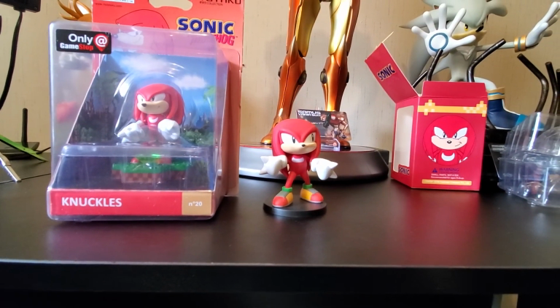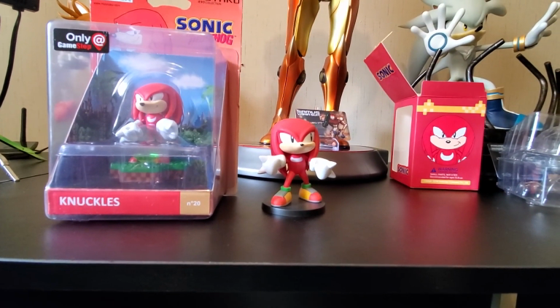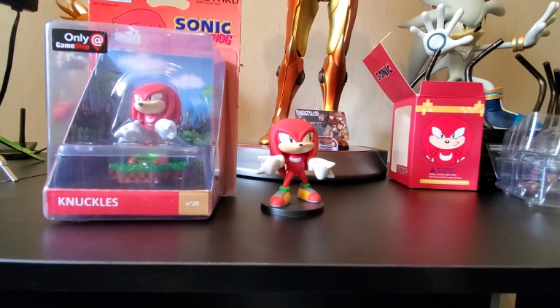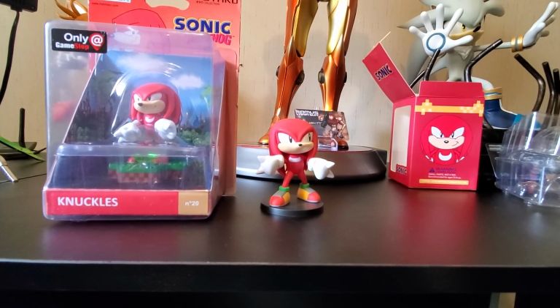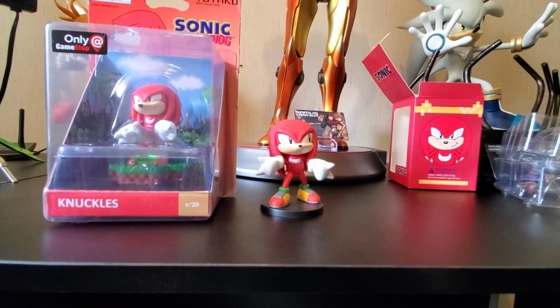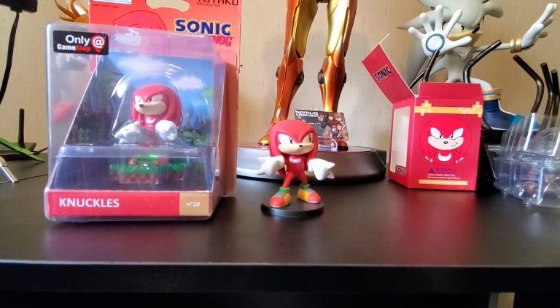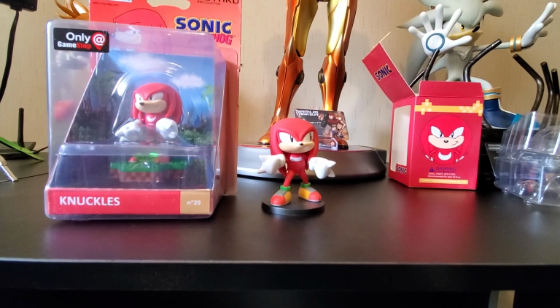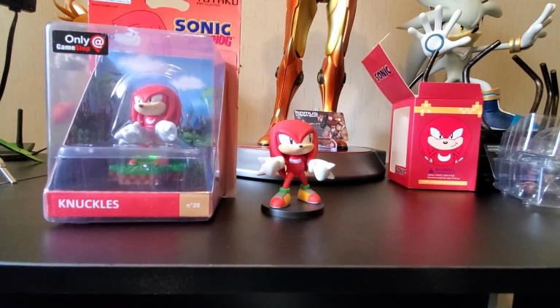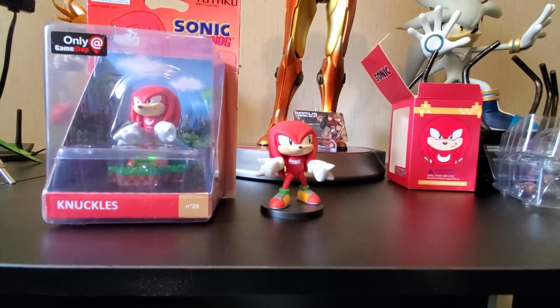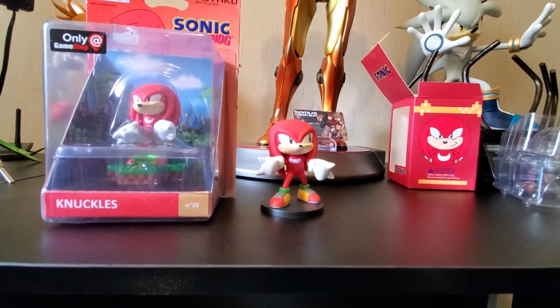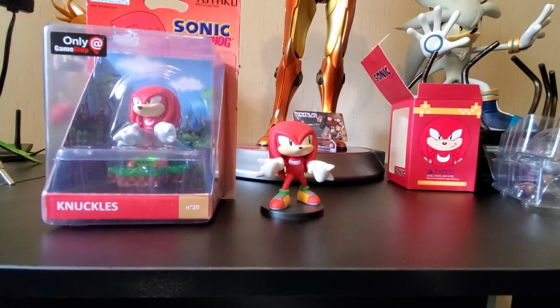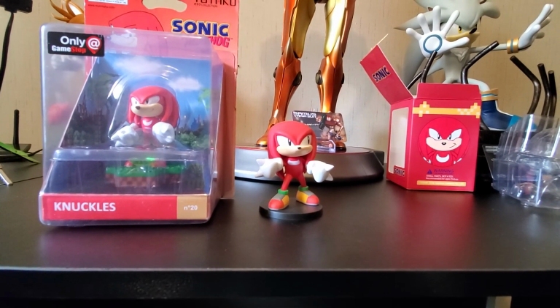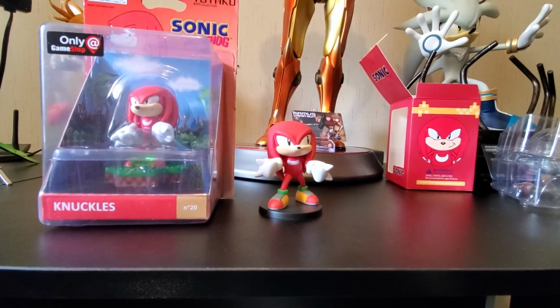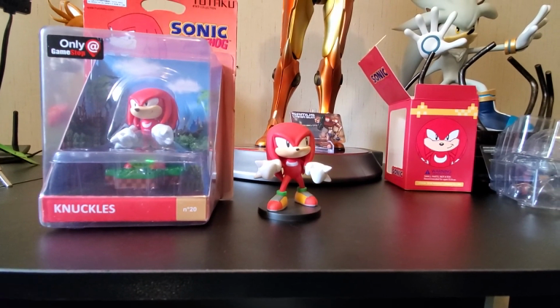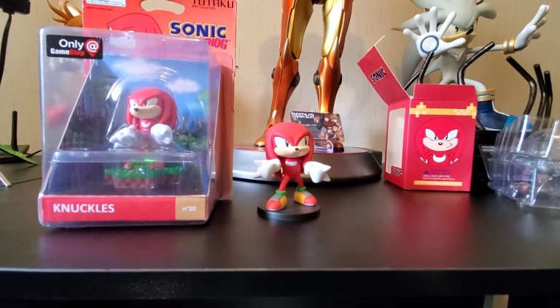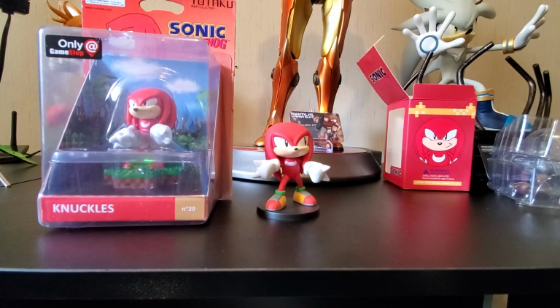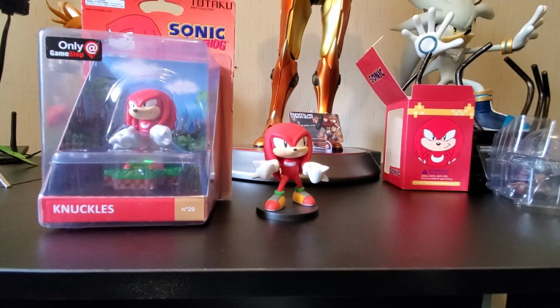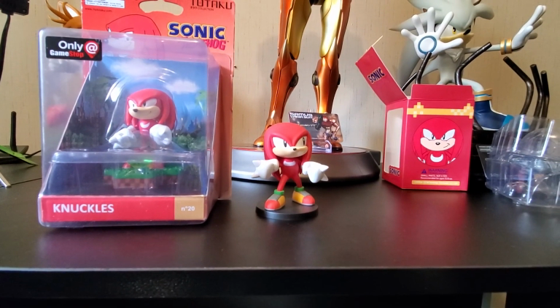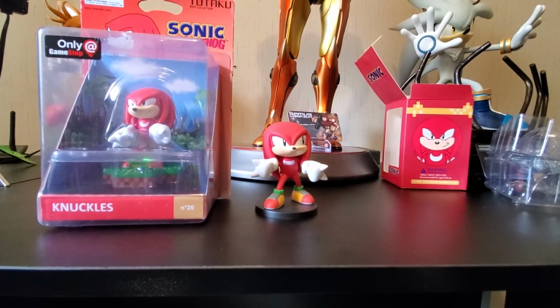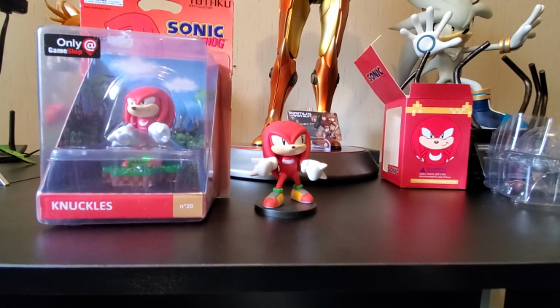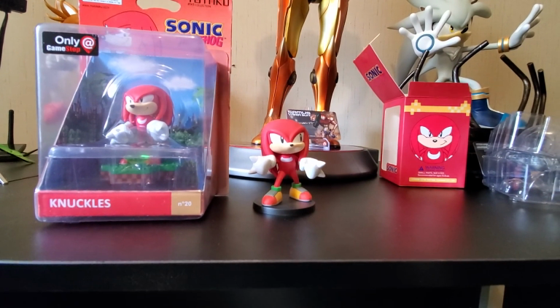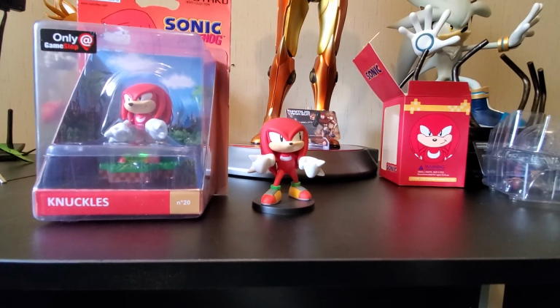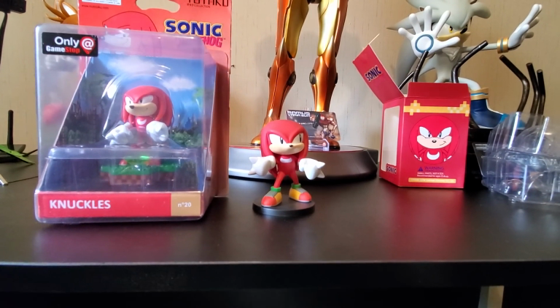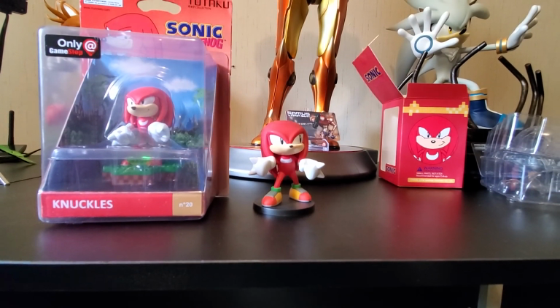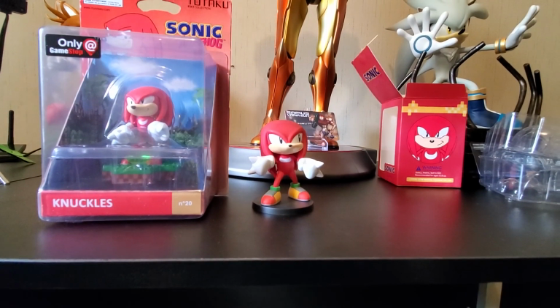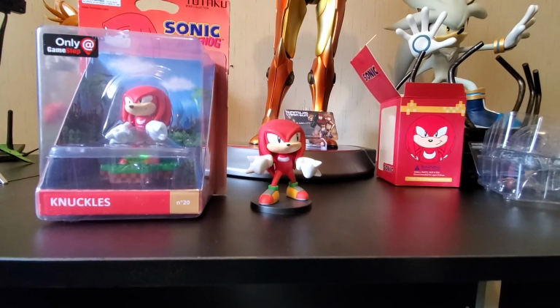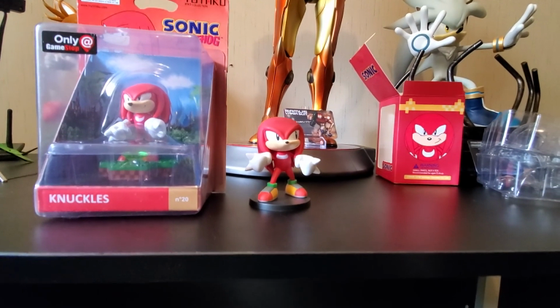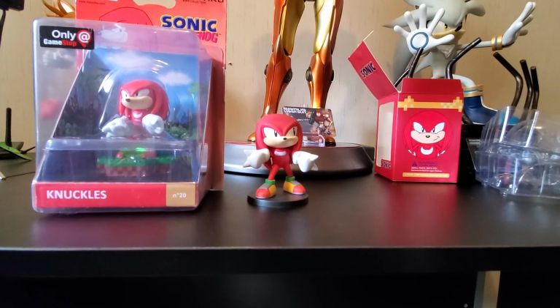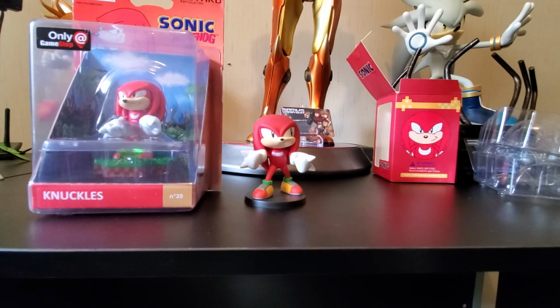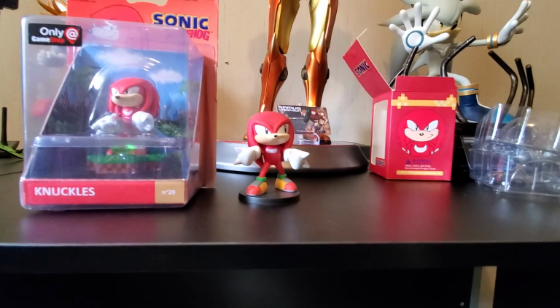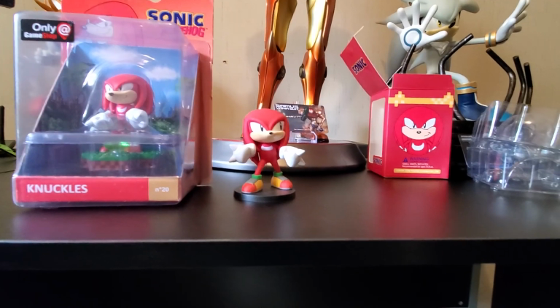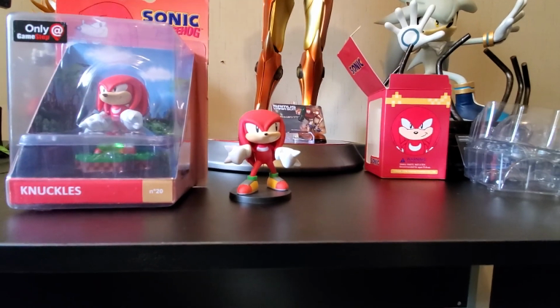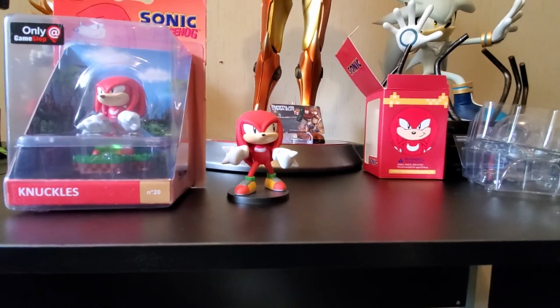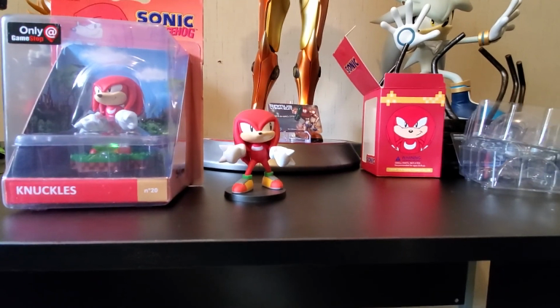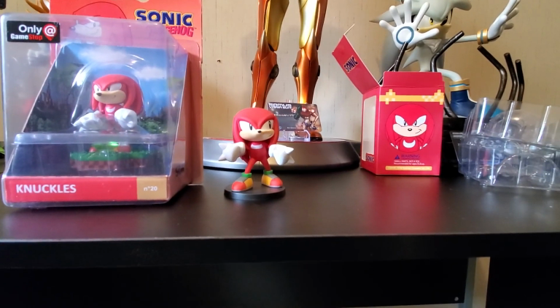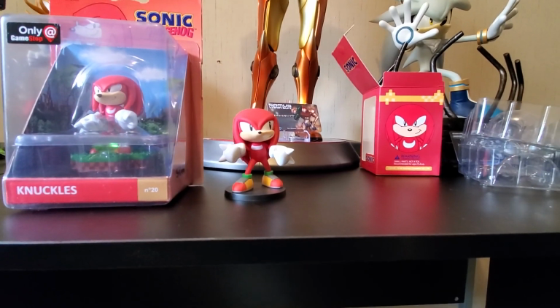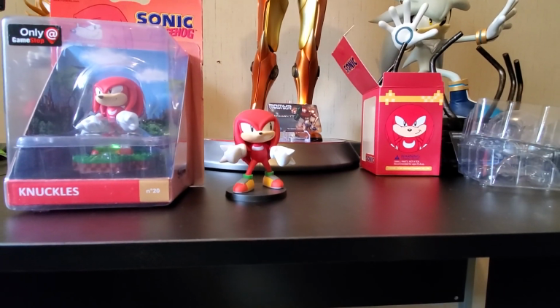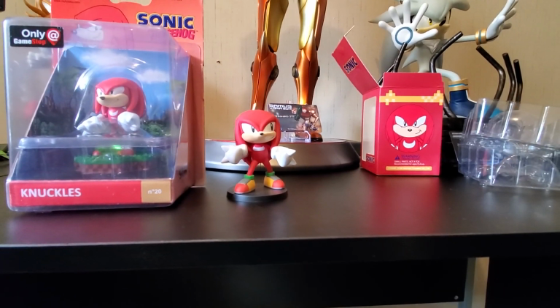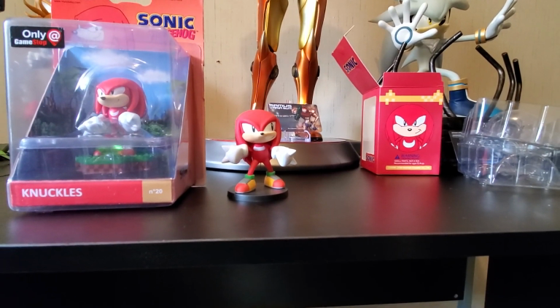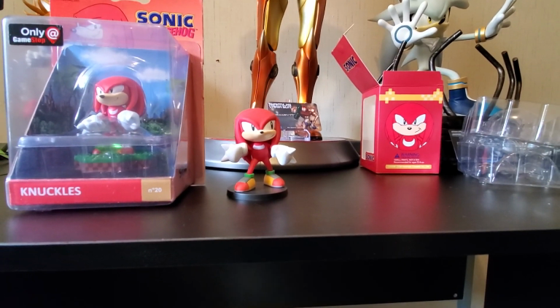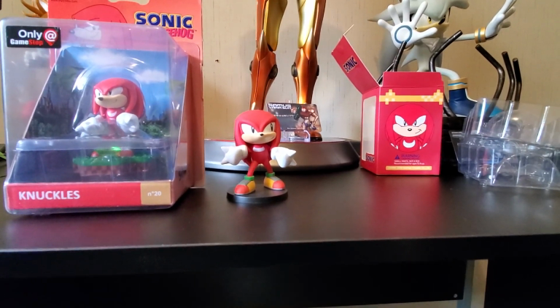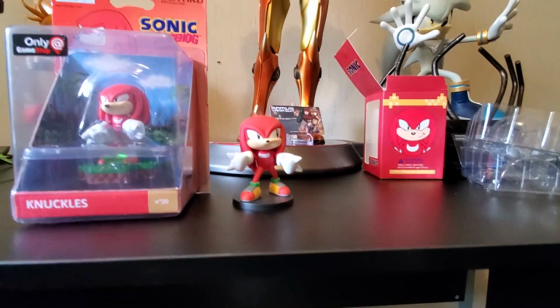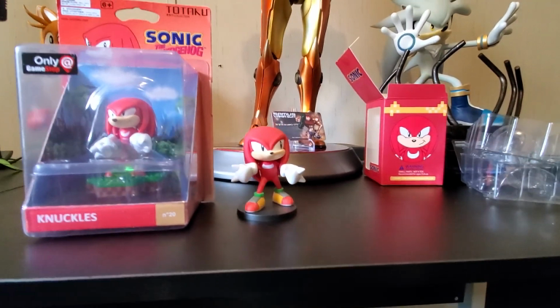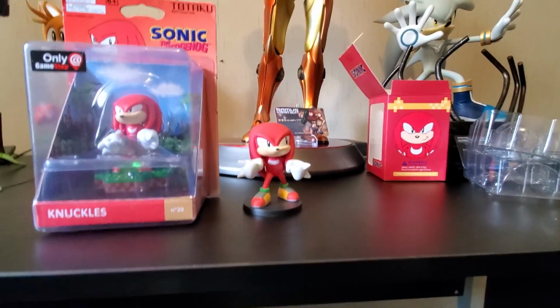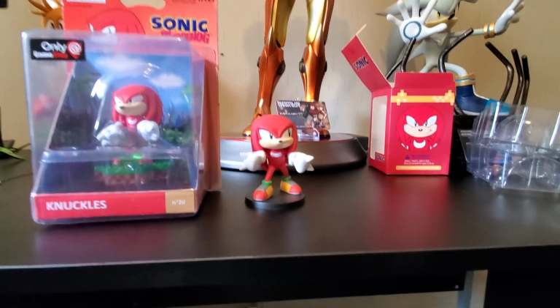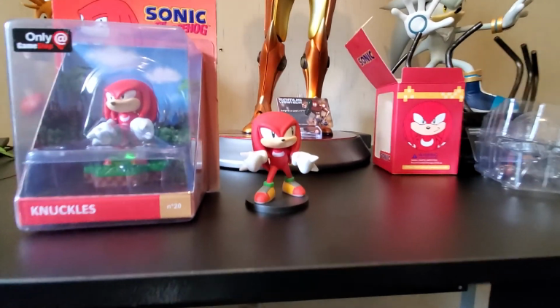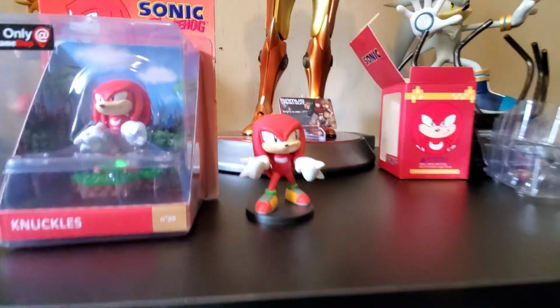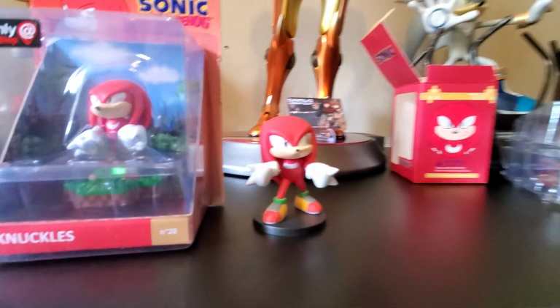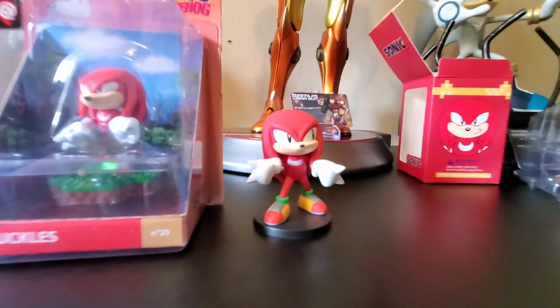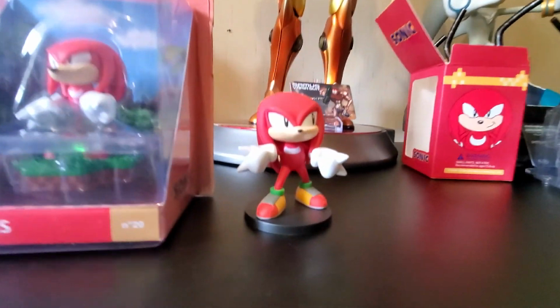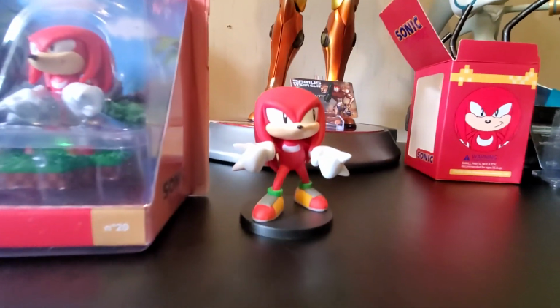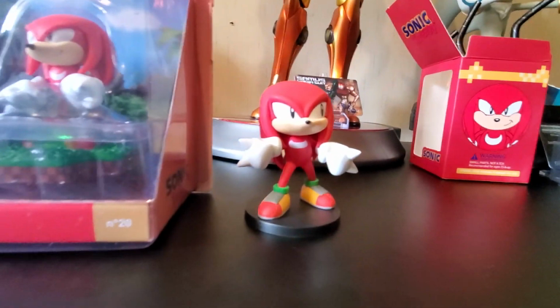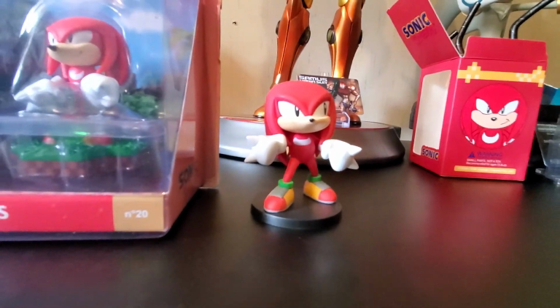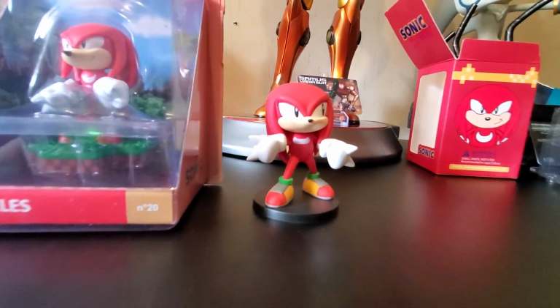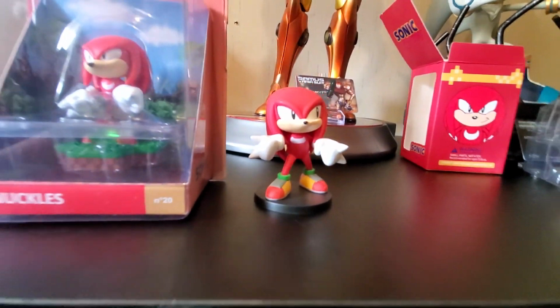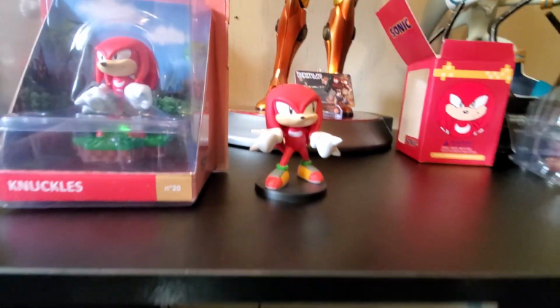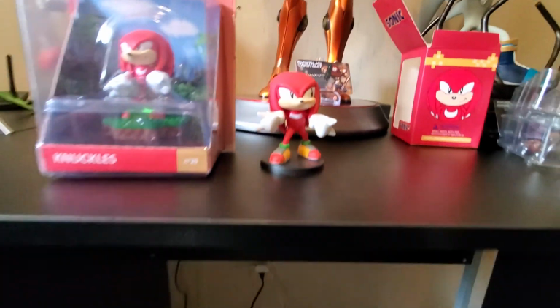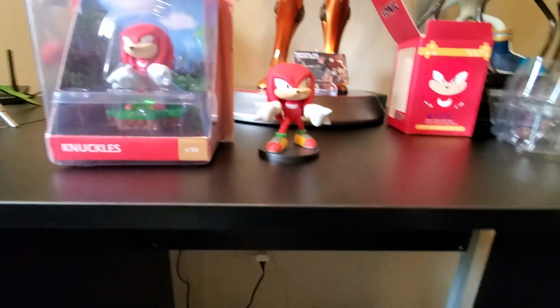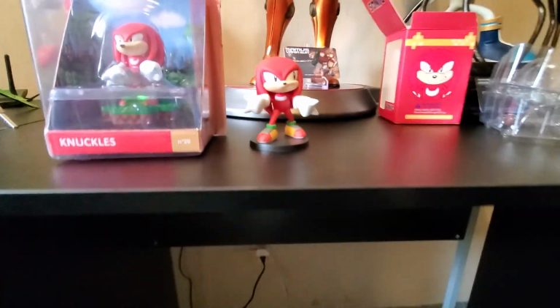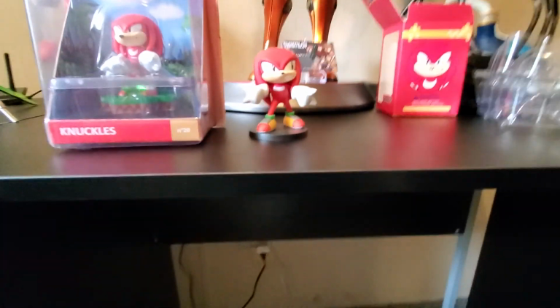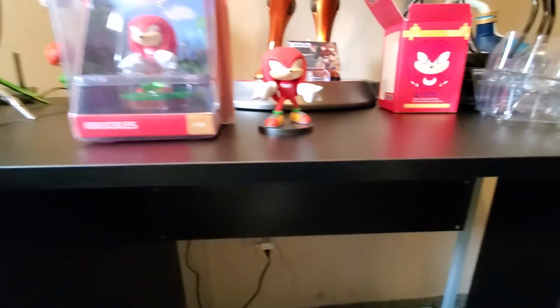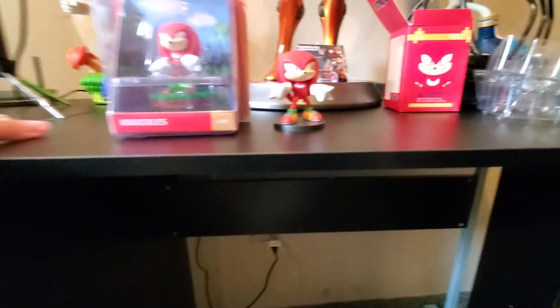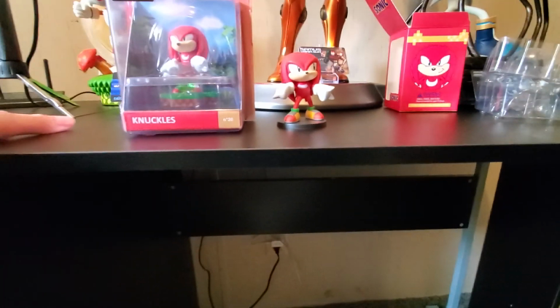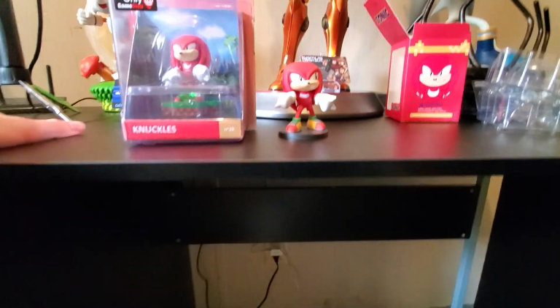That one's way bigger than the Totaku. Oh my God, I just realized there's an emerald in the Totaku — I never saw that. Oh yeah, I didn't notice that either. That's really cool.